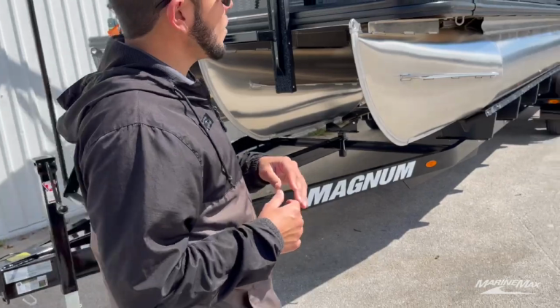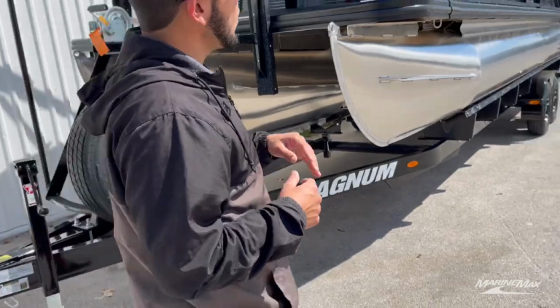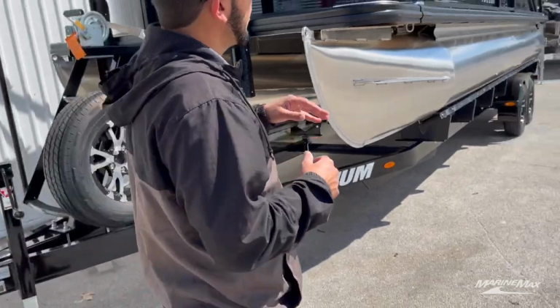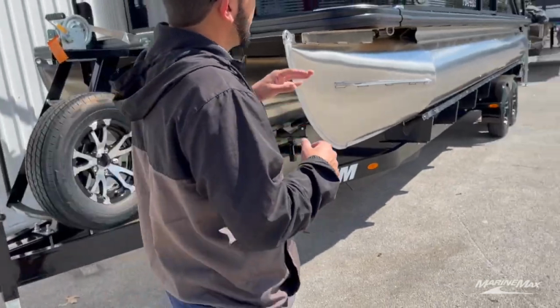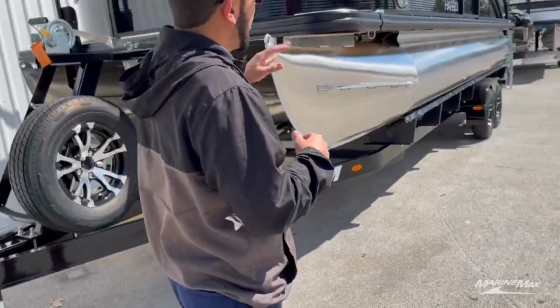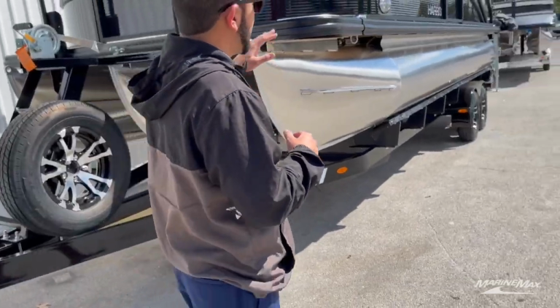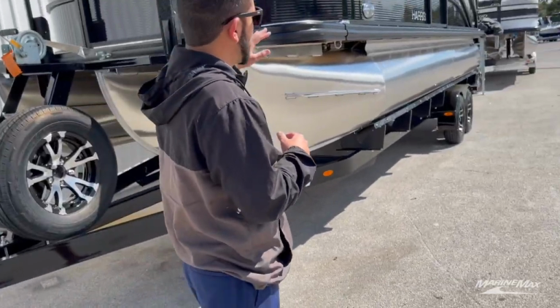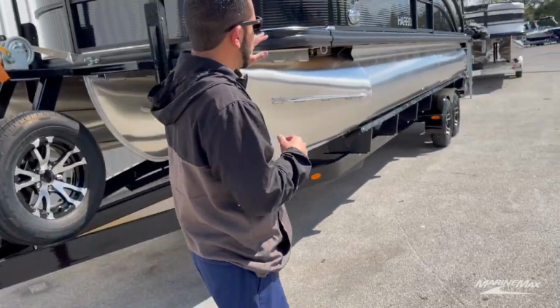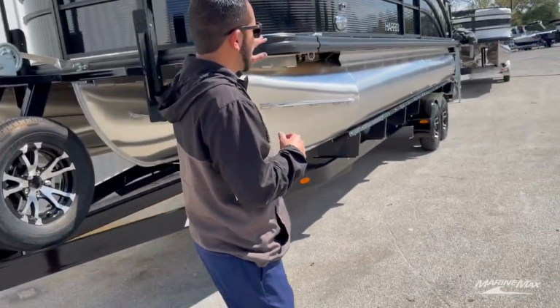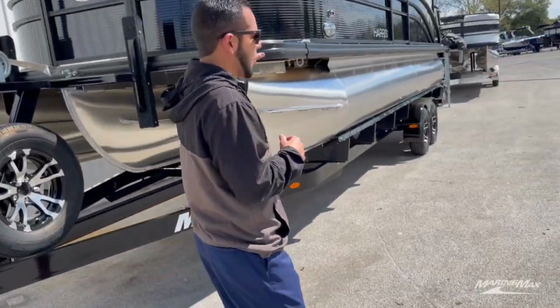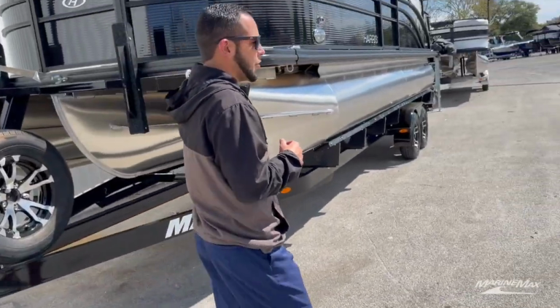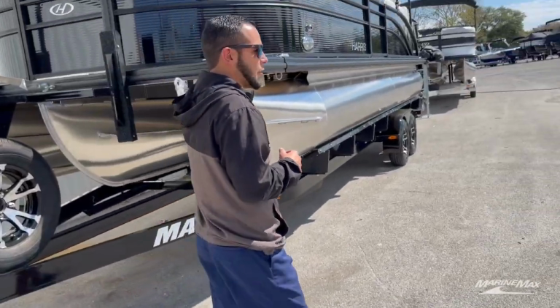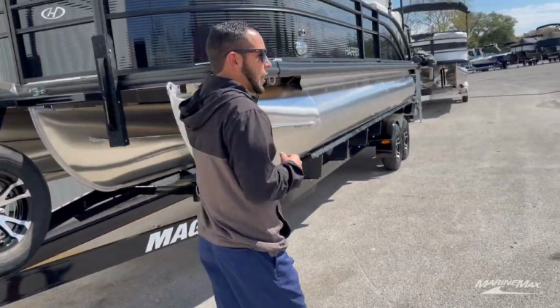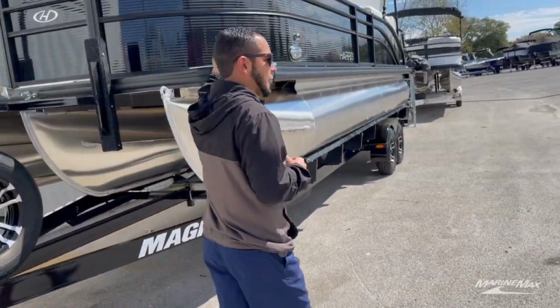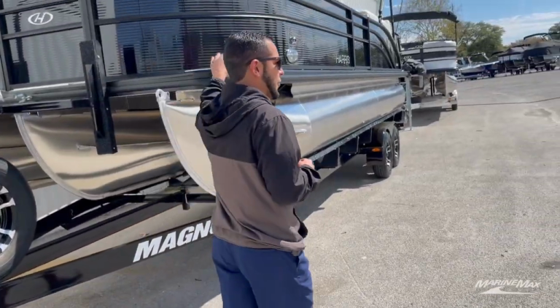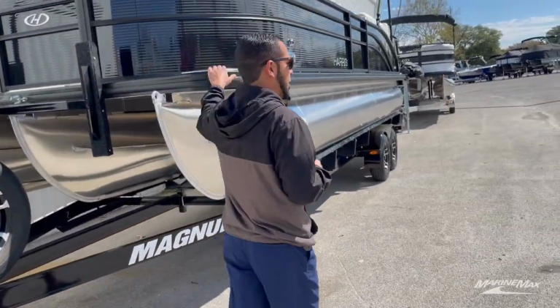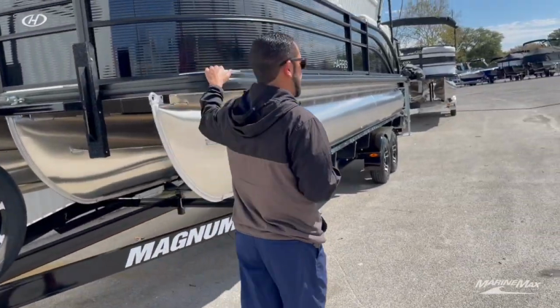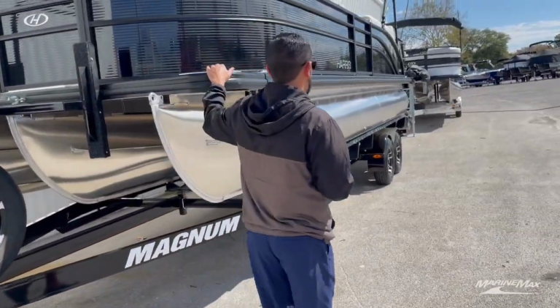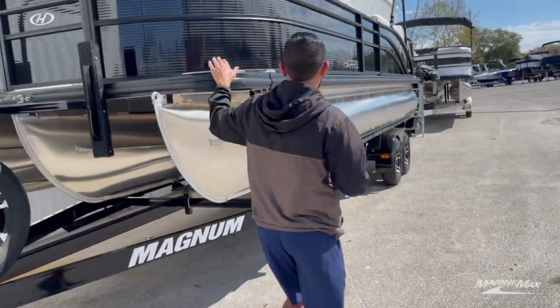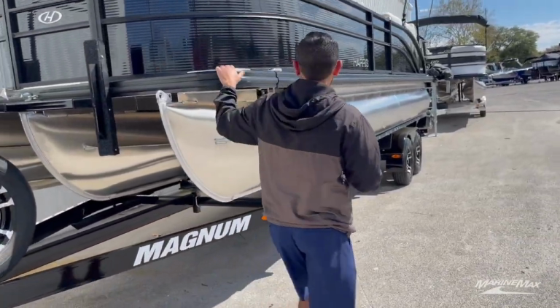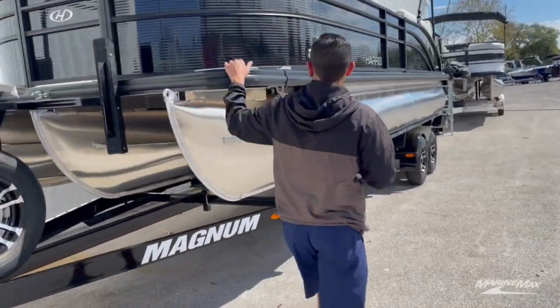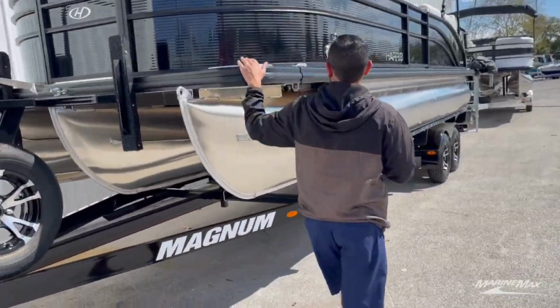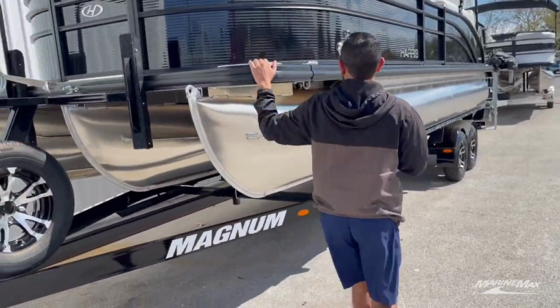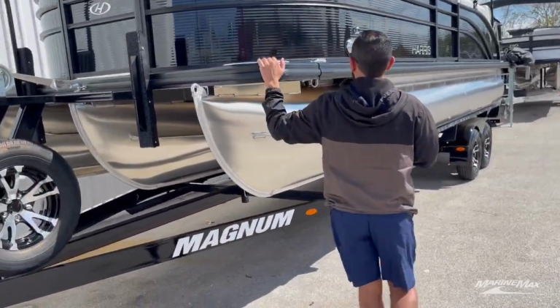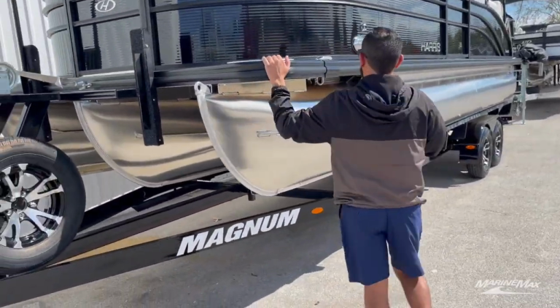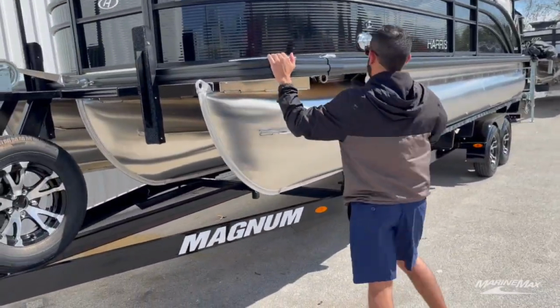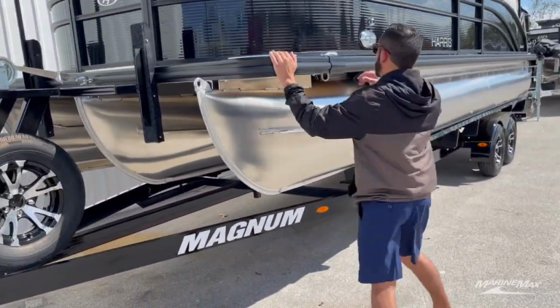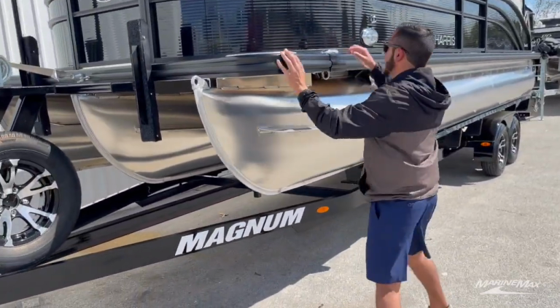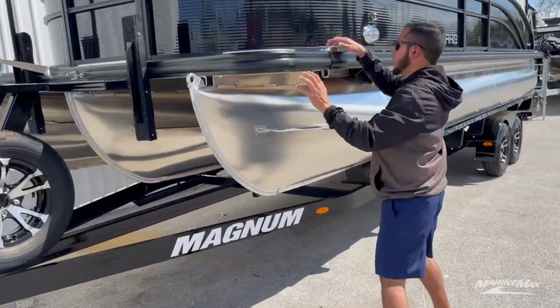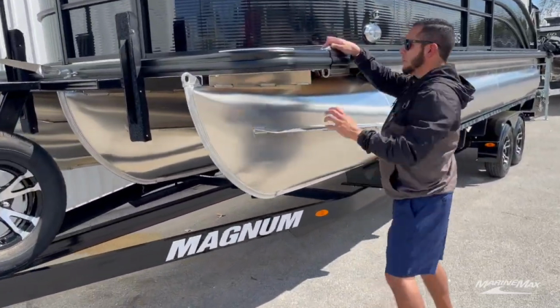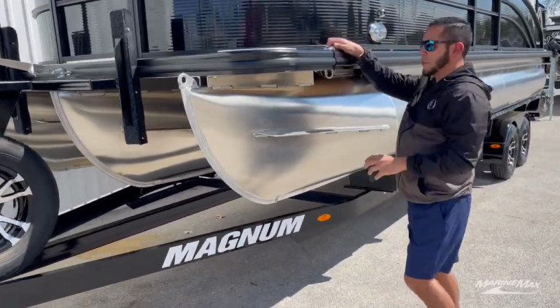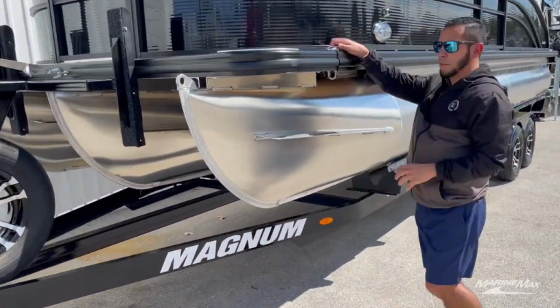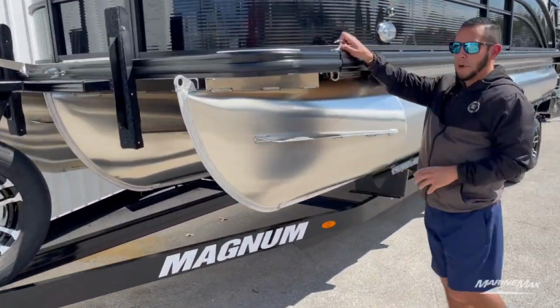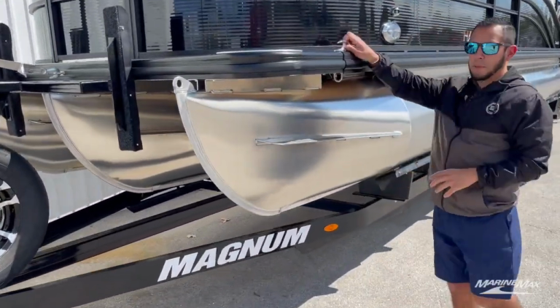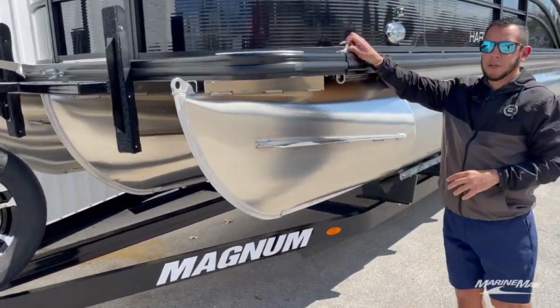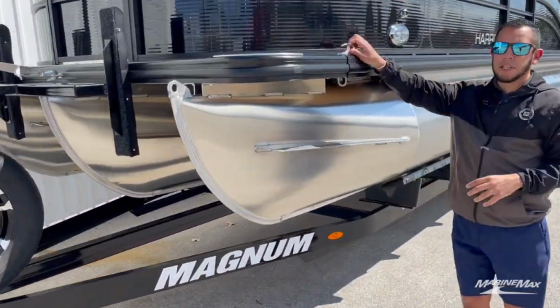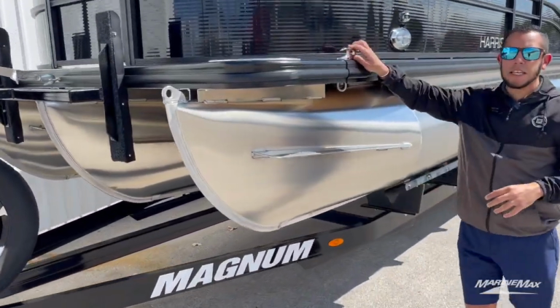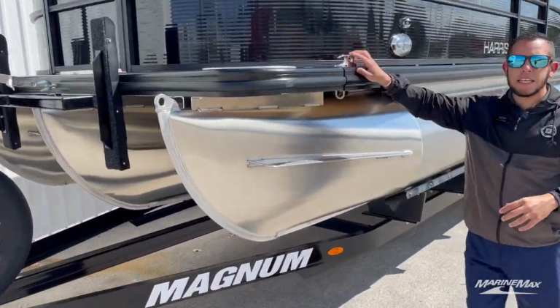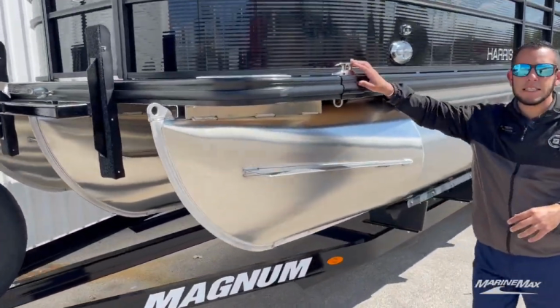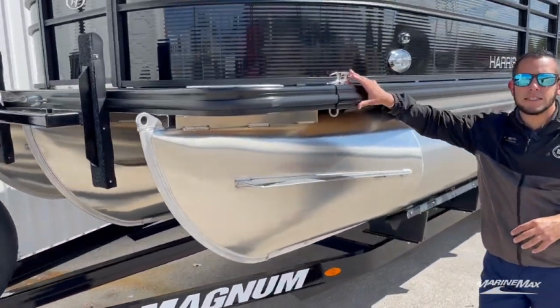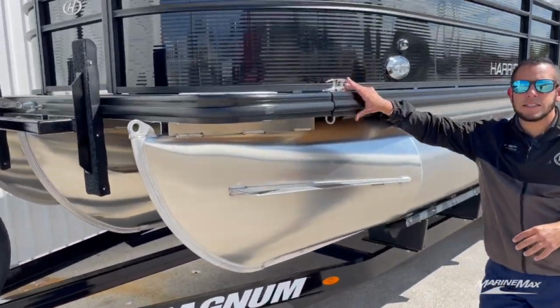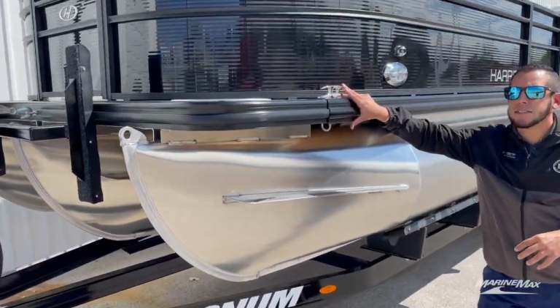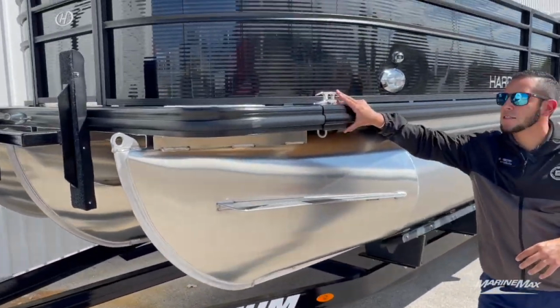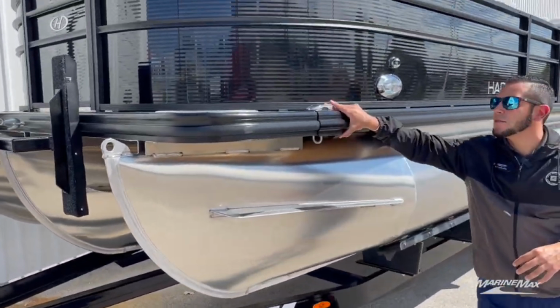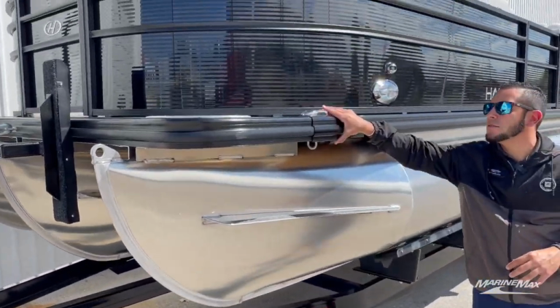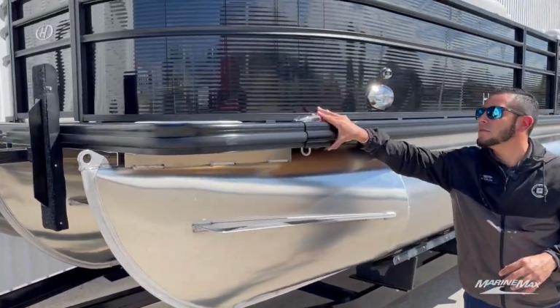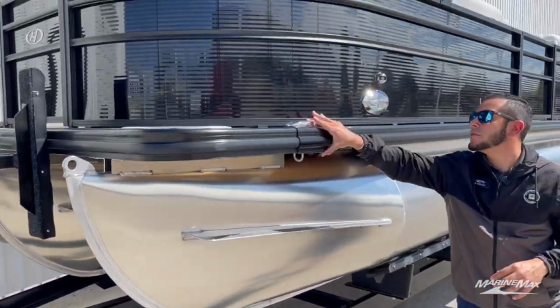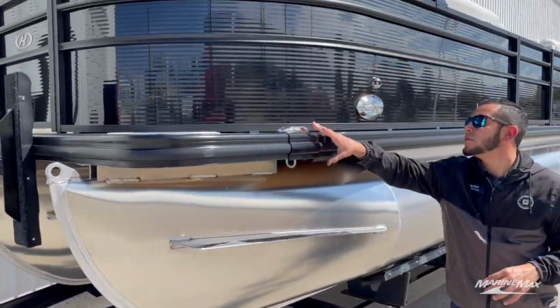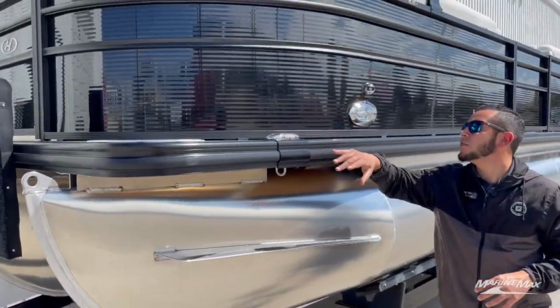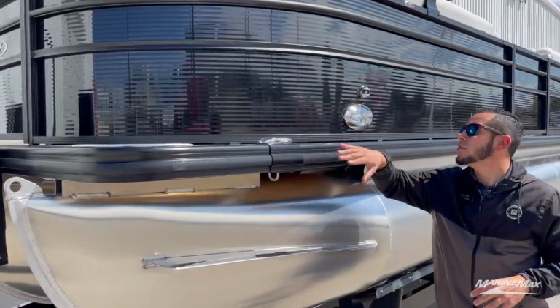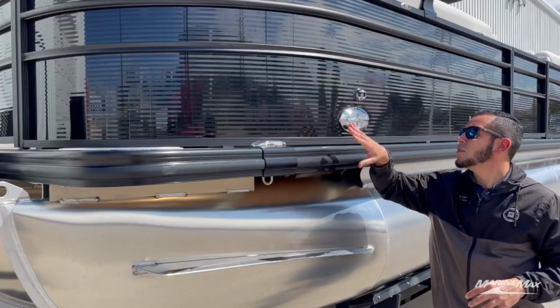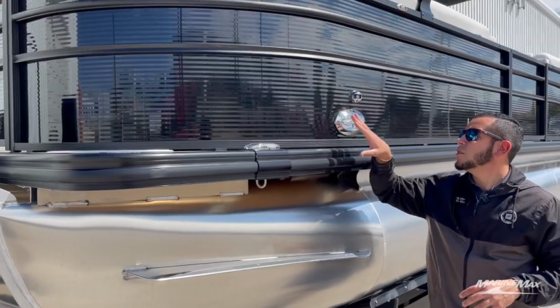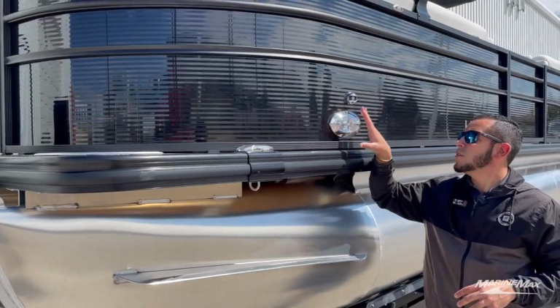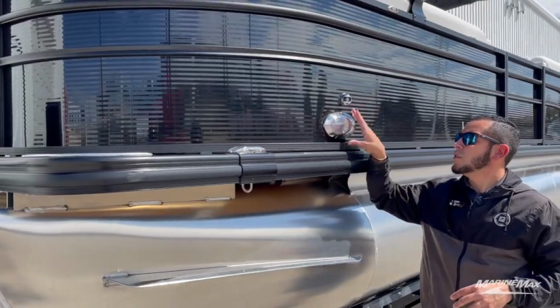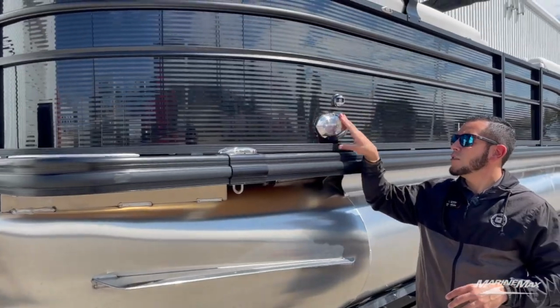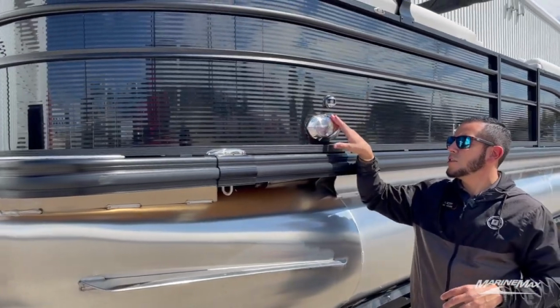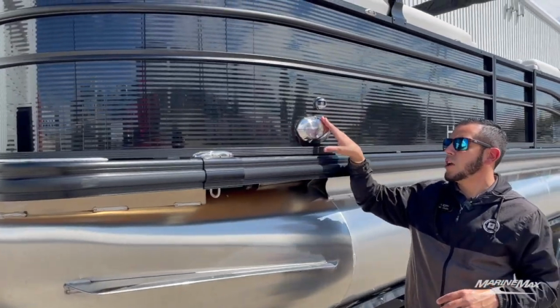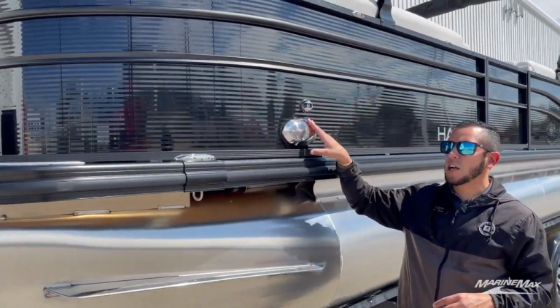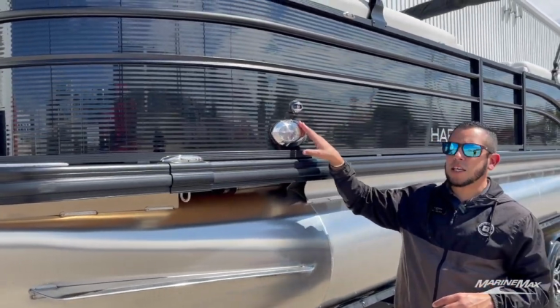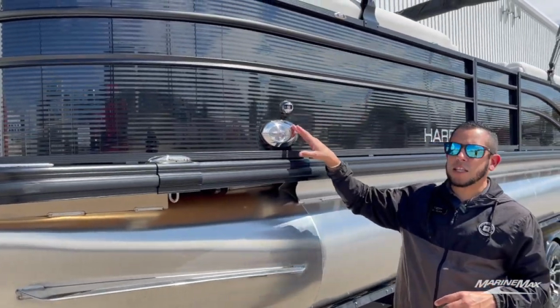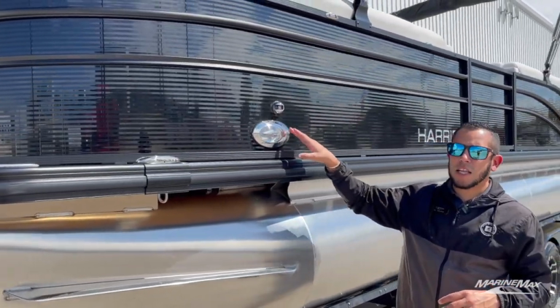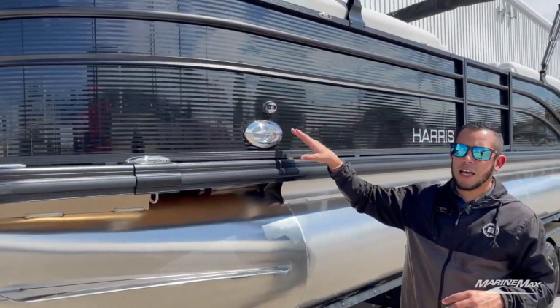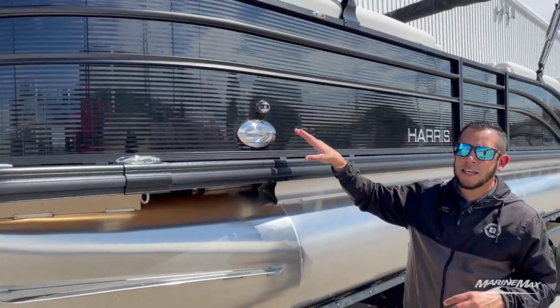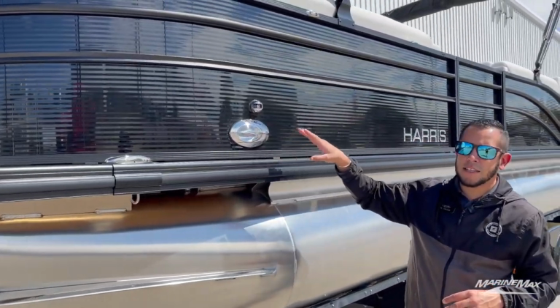Up in the front, you've got your Harris kick plates, flip-up cleats, and docking lights.